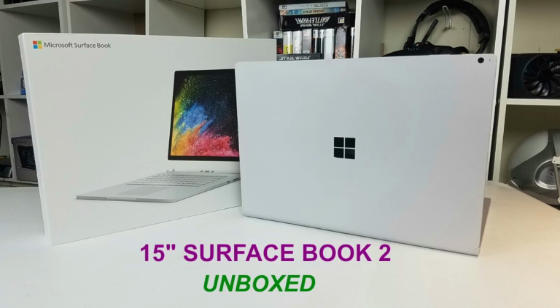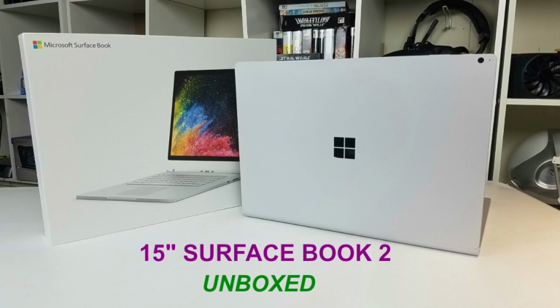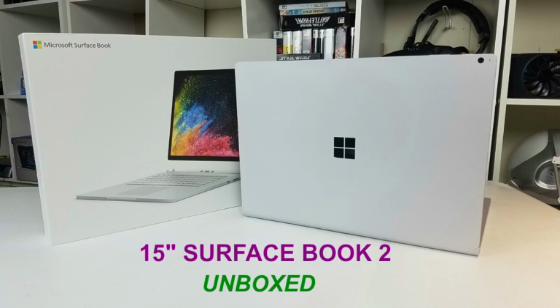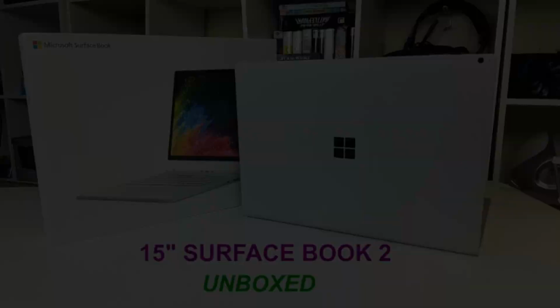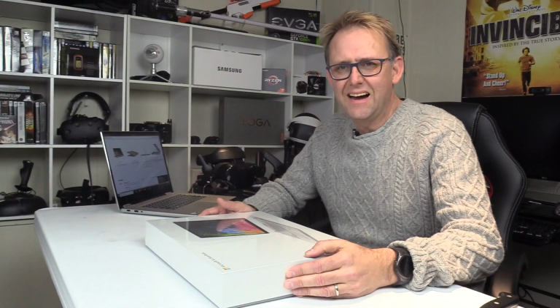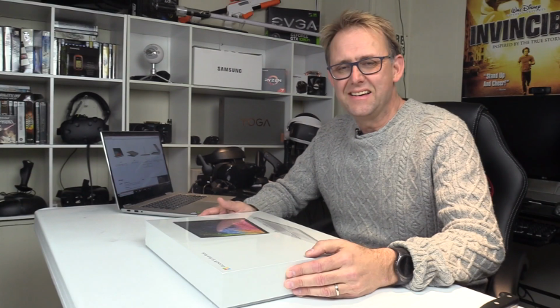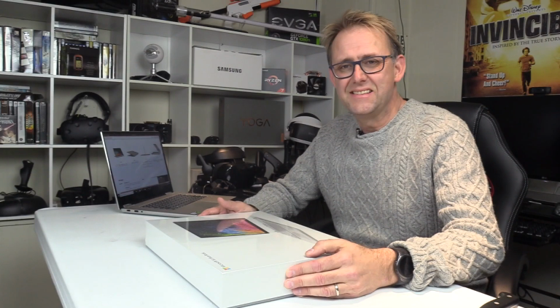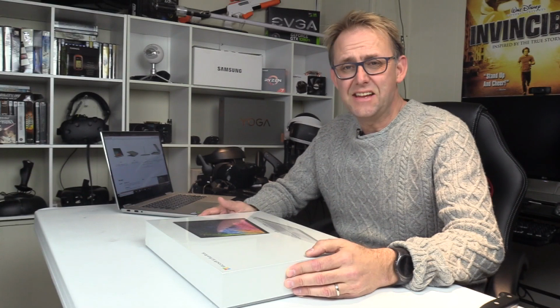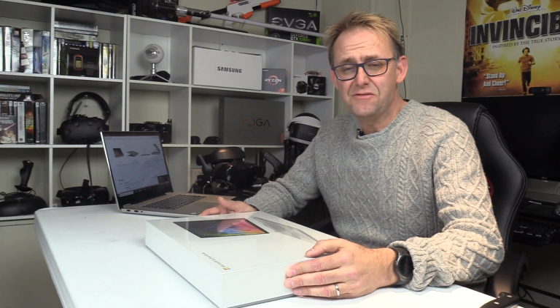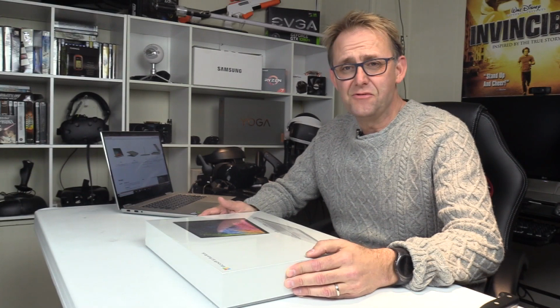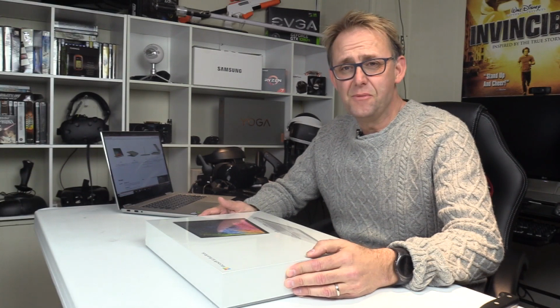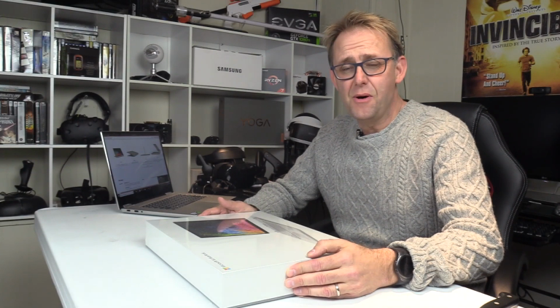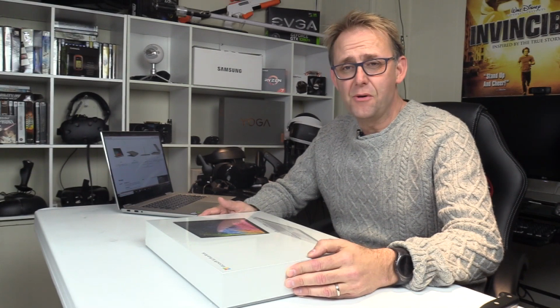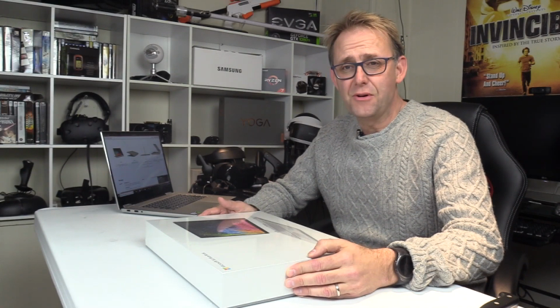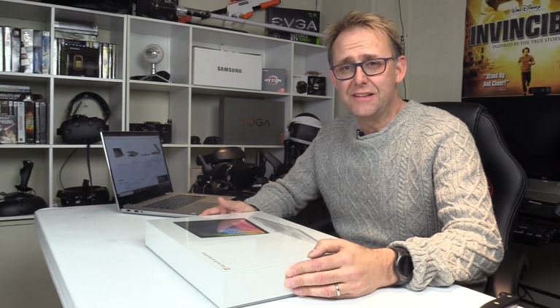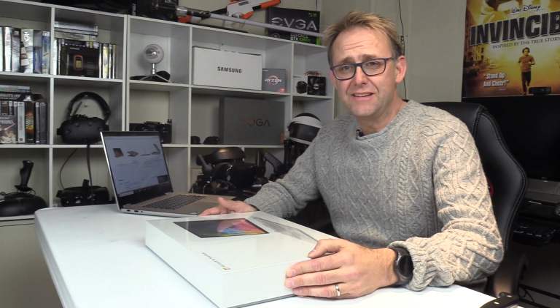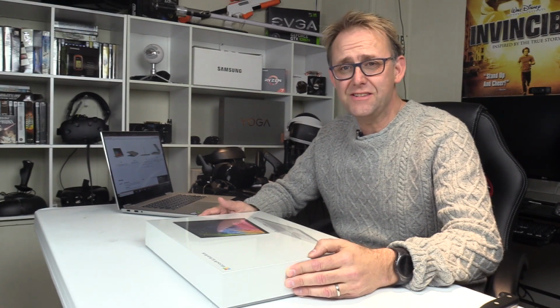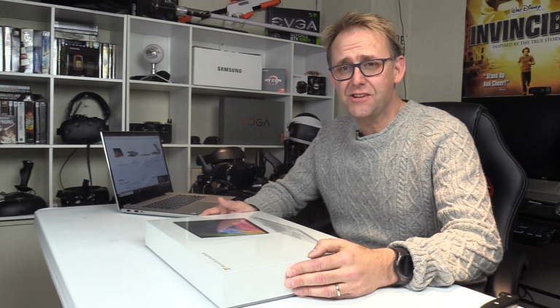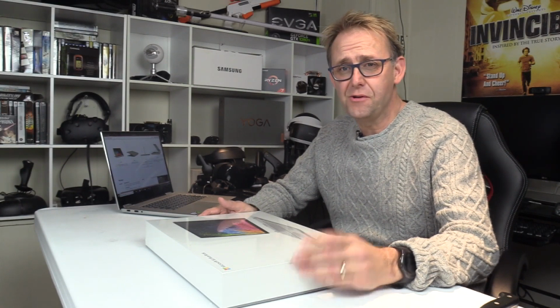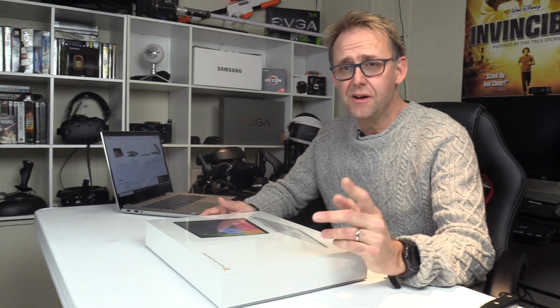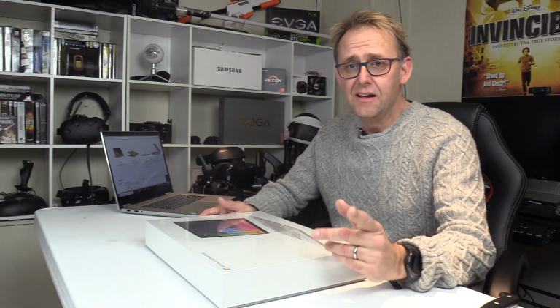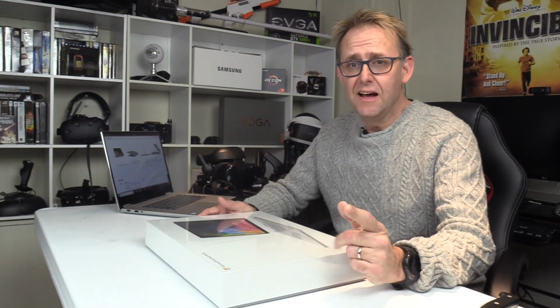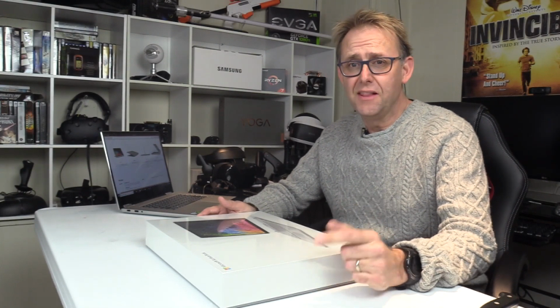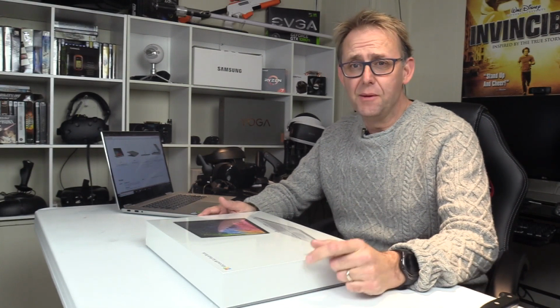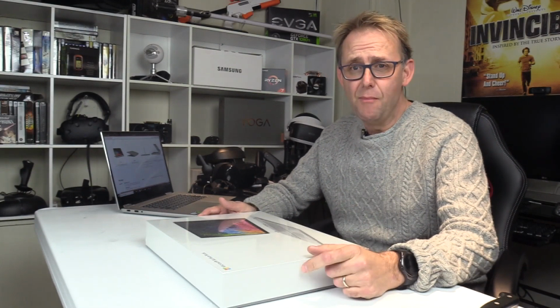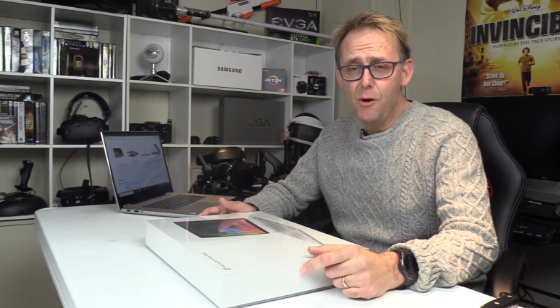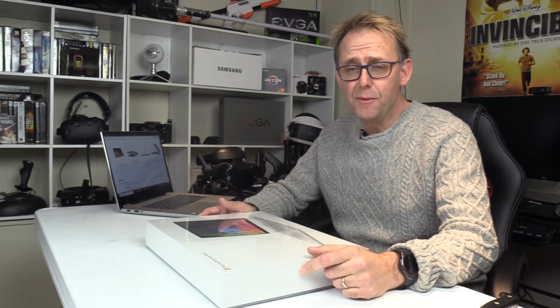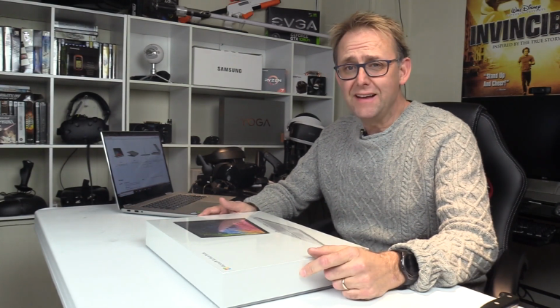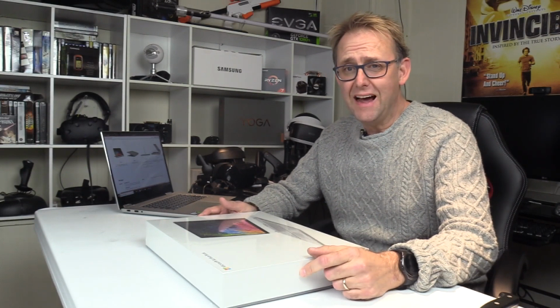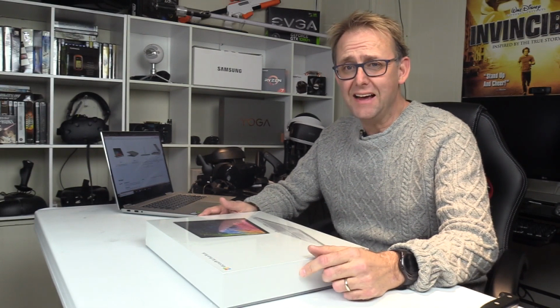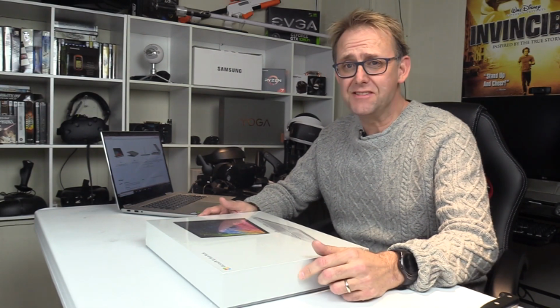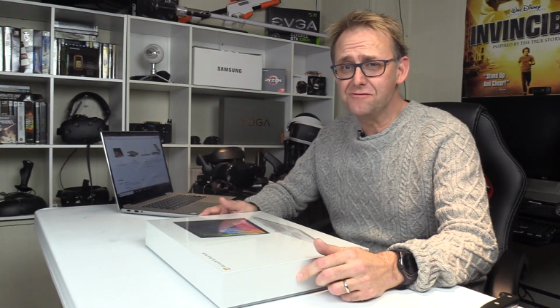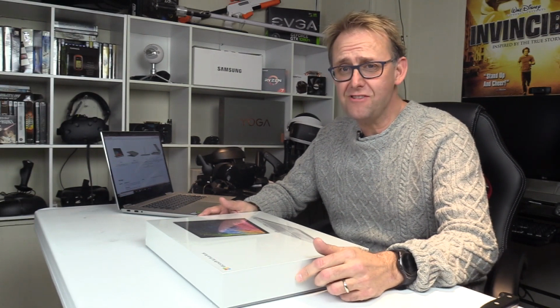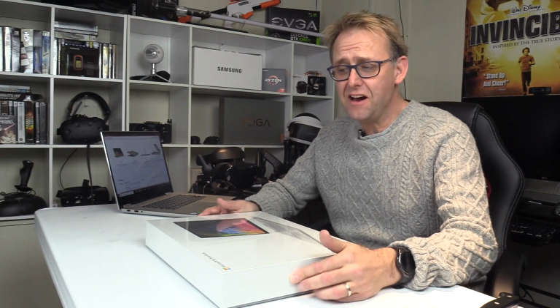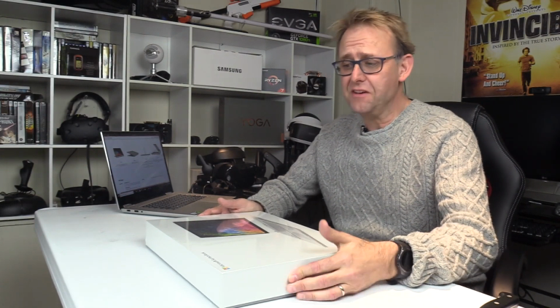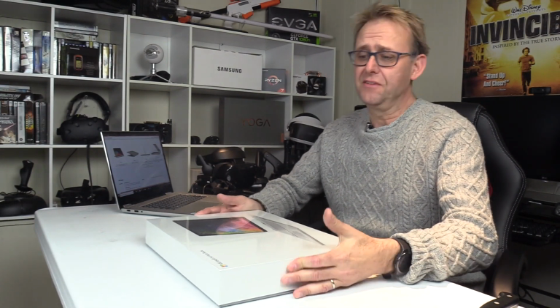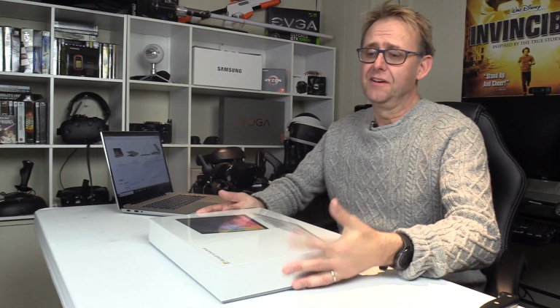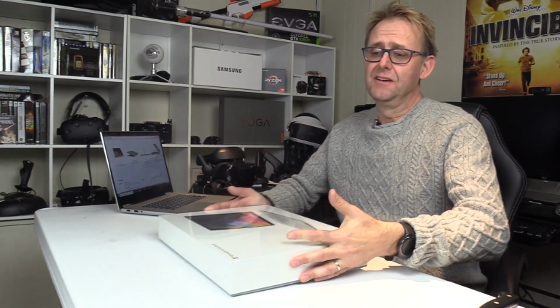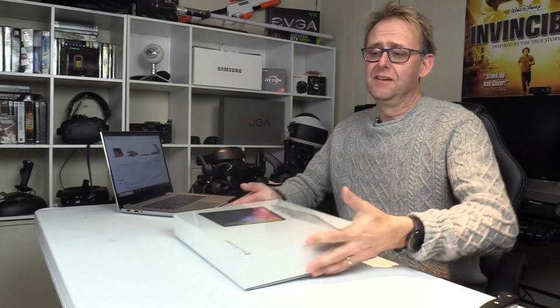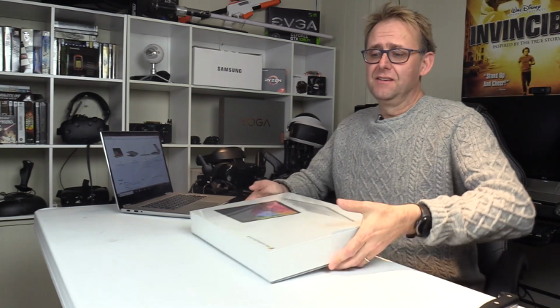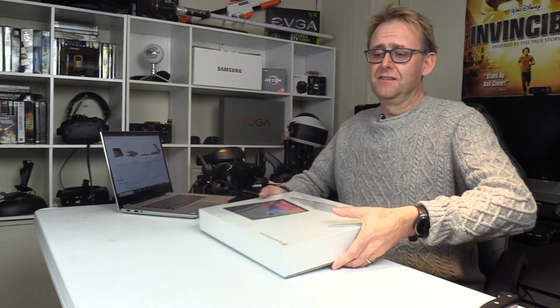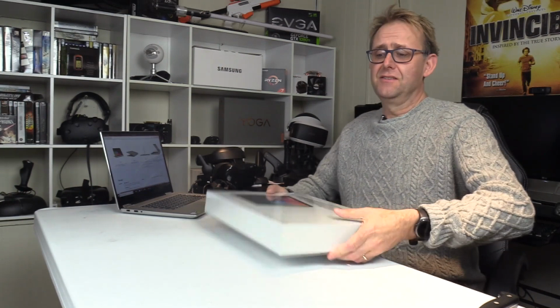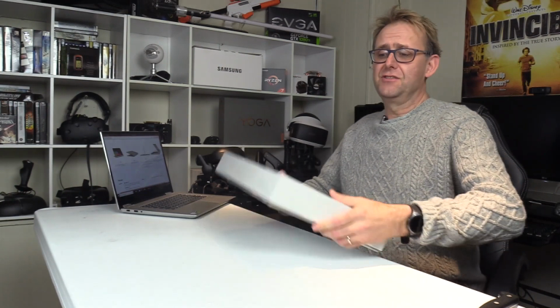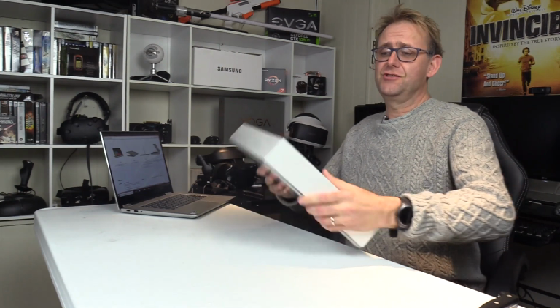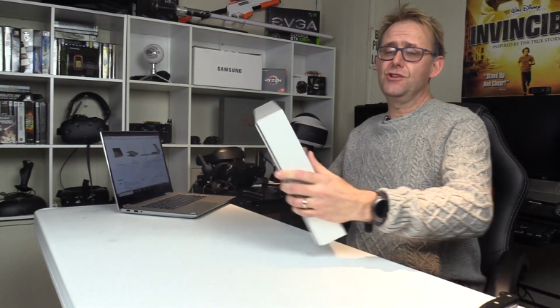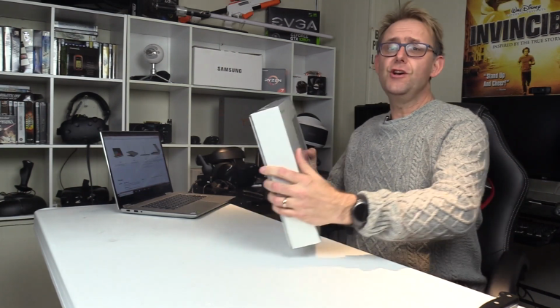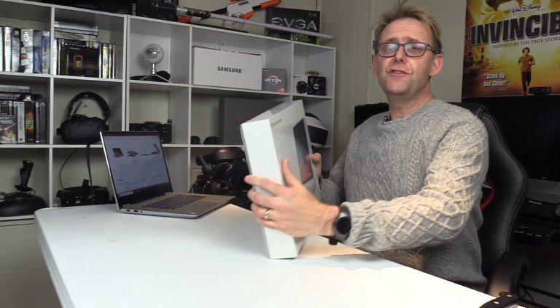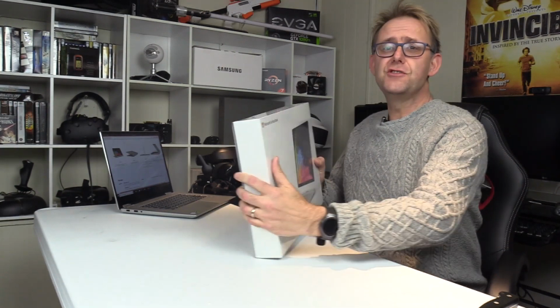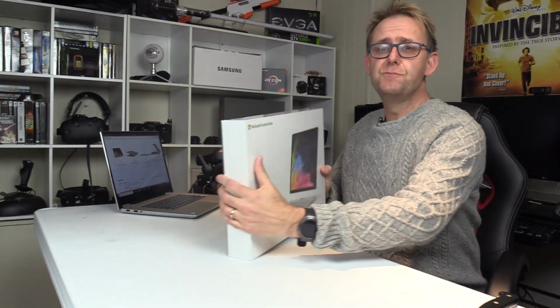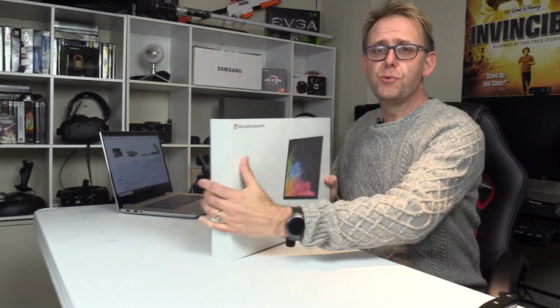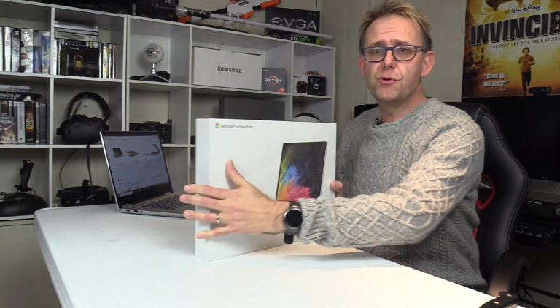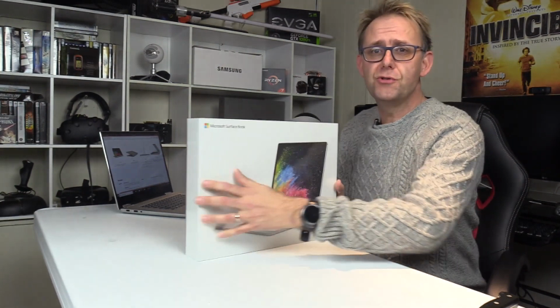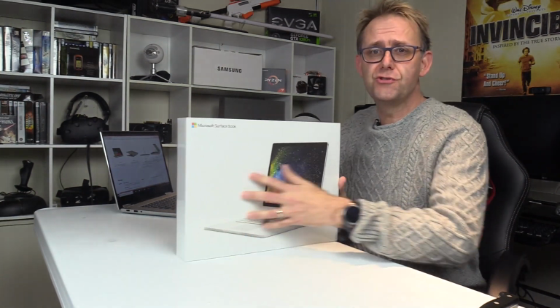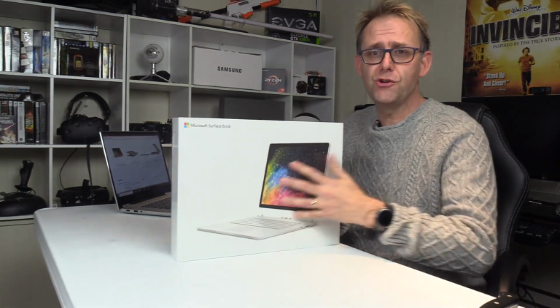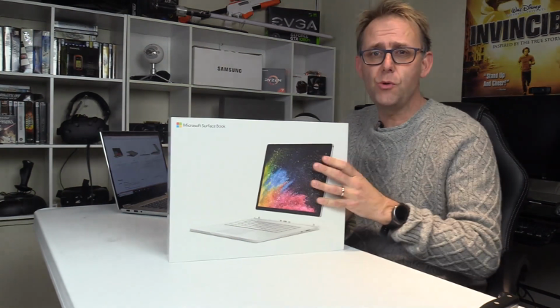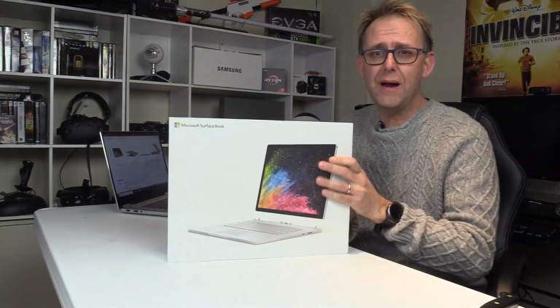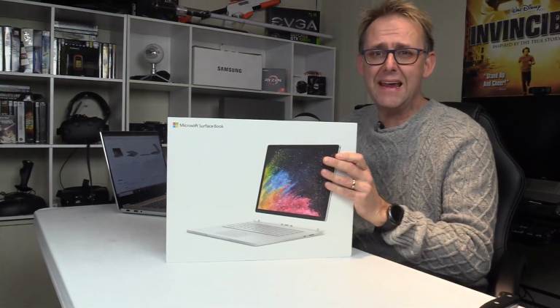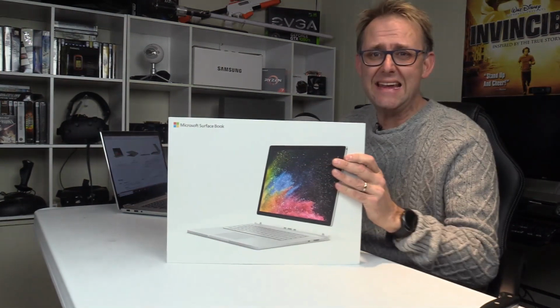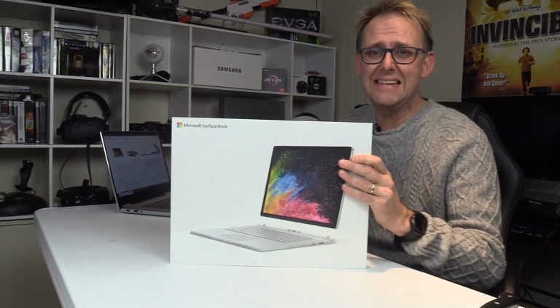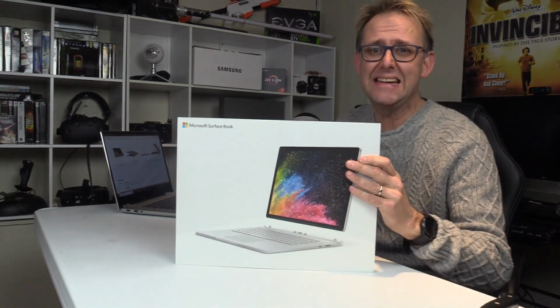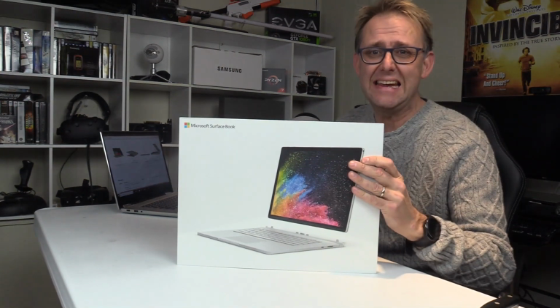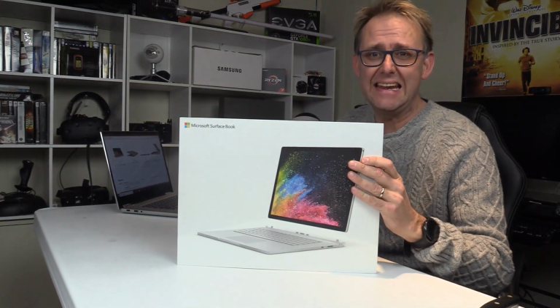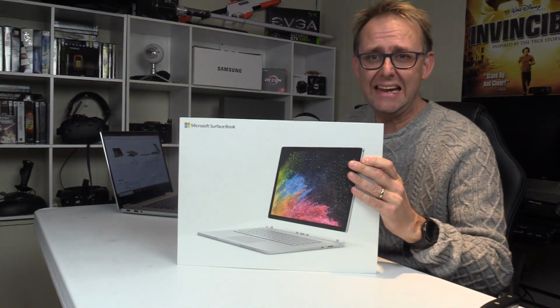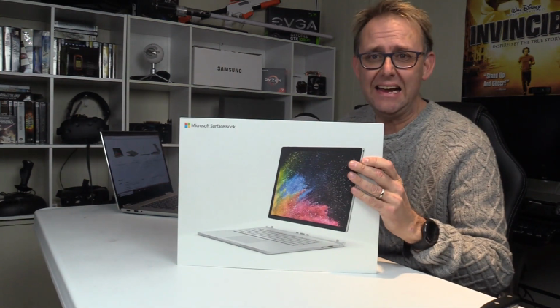Hi, Stephen from Owner Disown, and the moment has arrived — the Surface Book 2 is here.